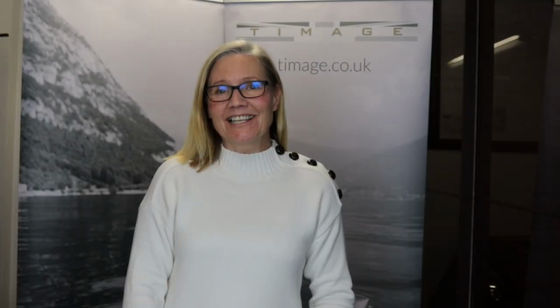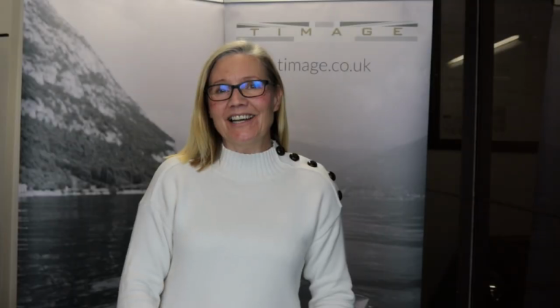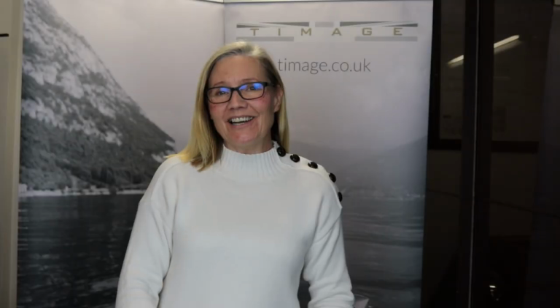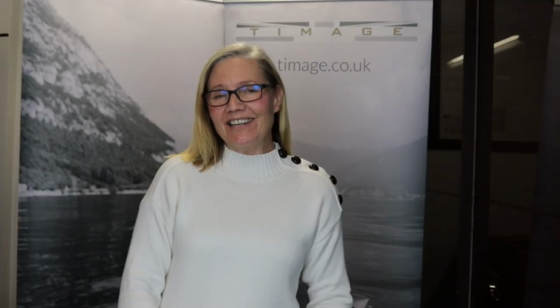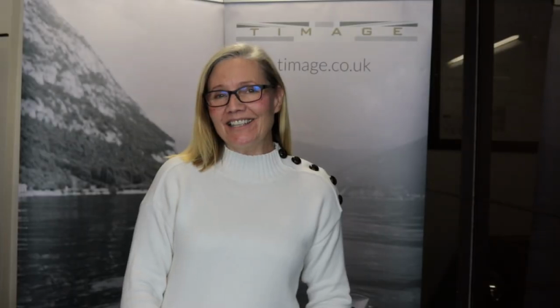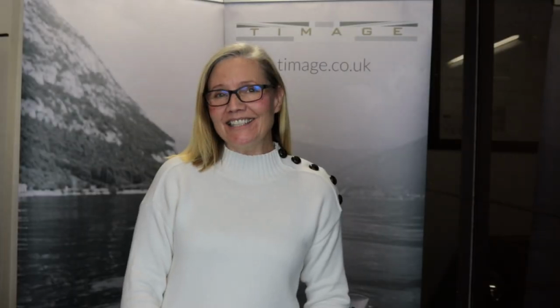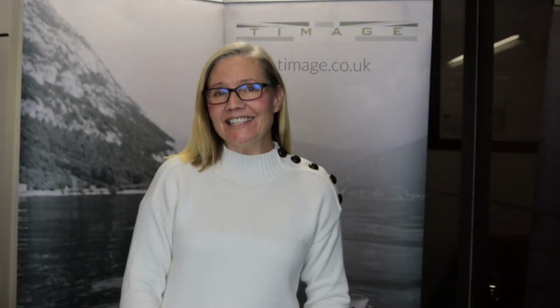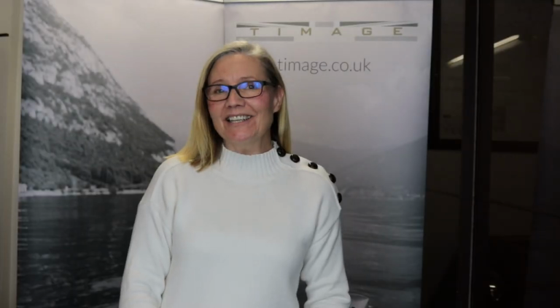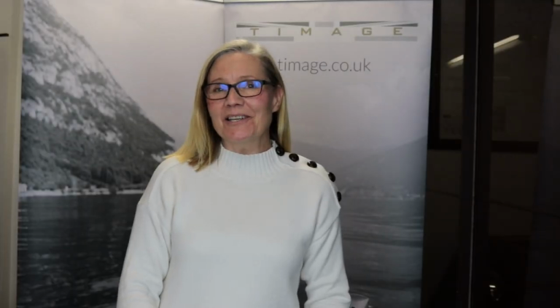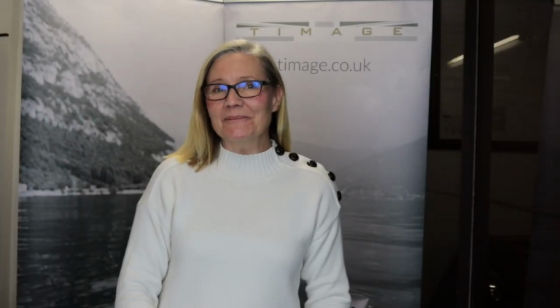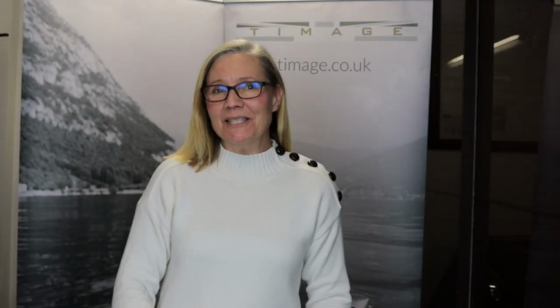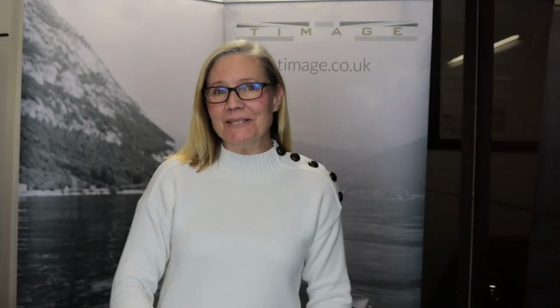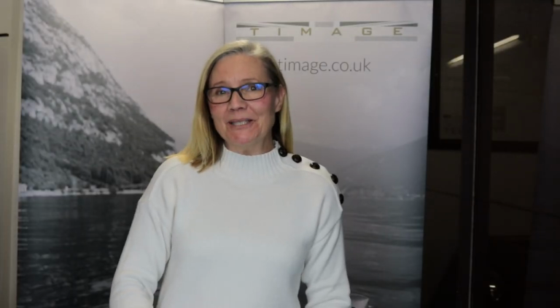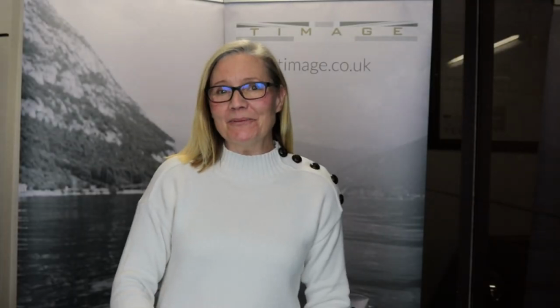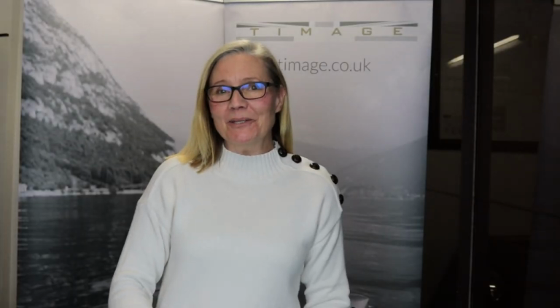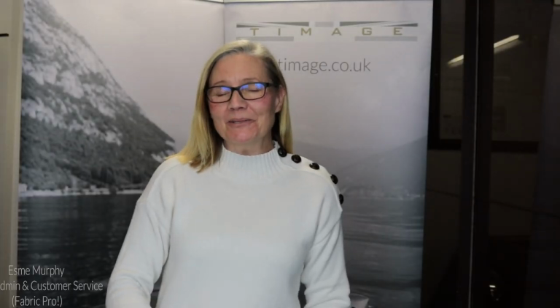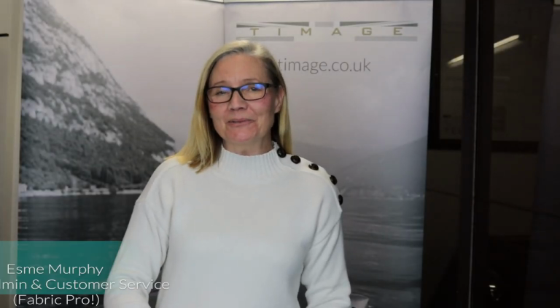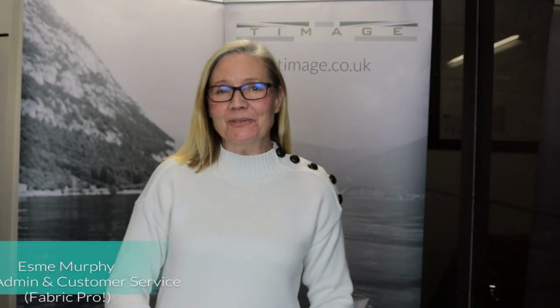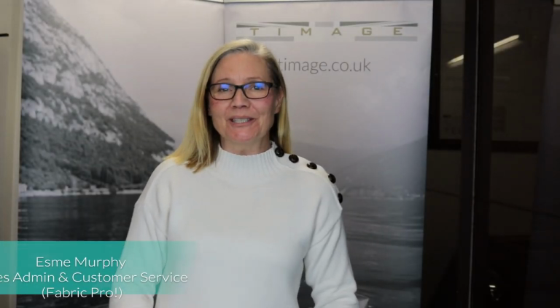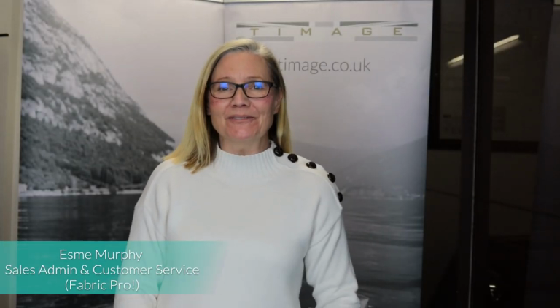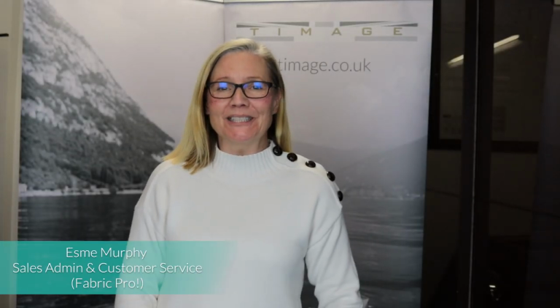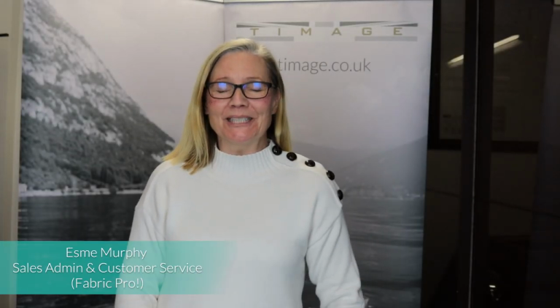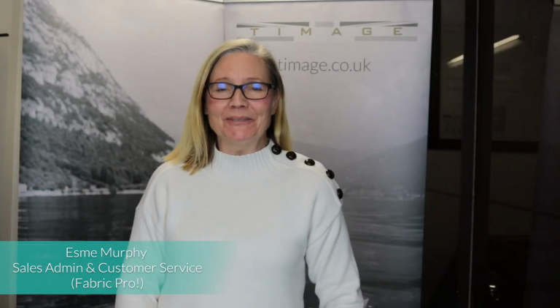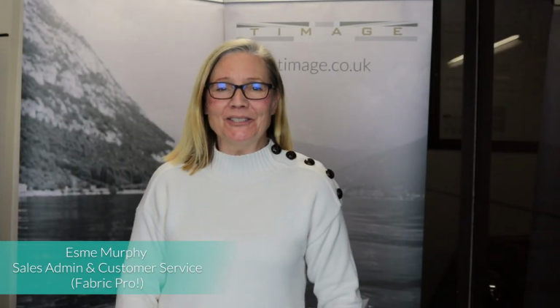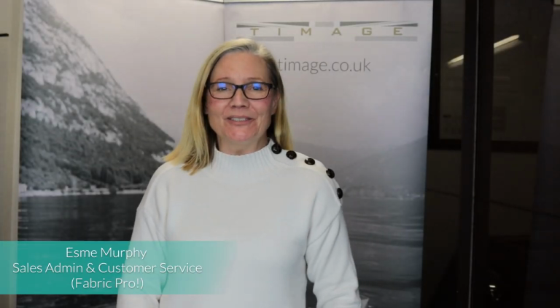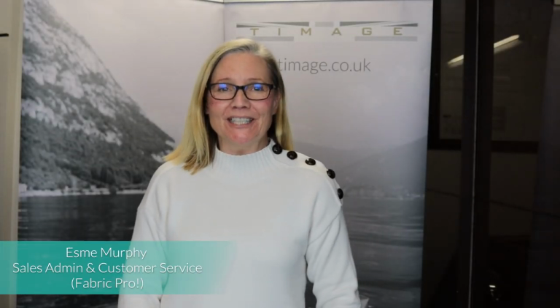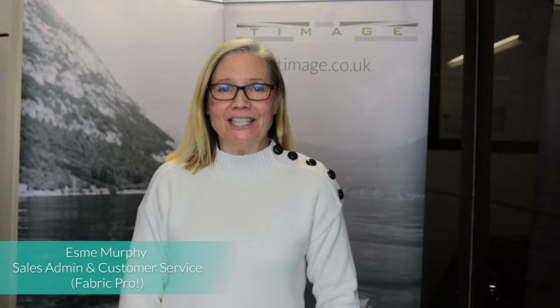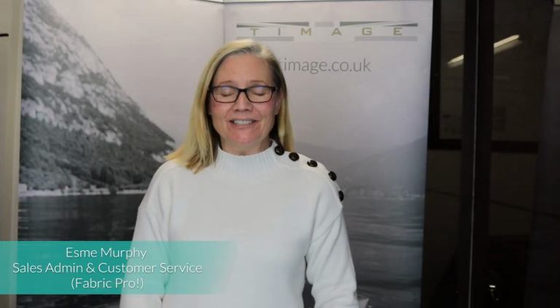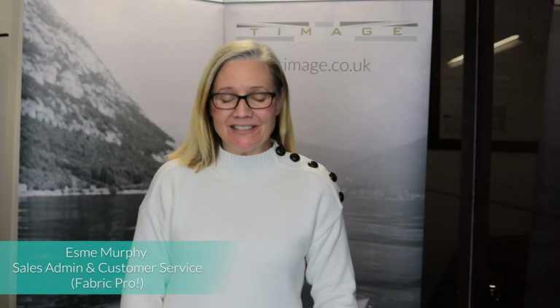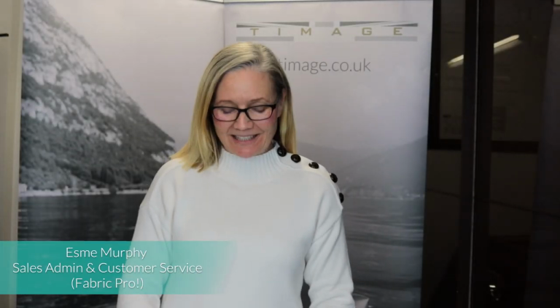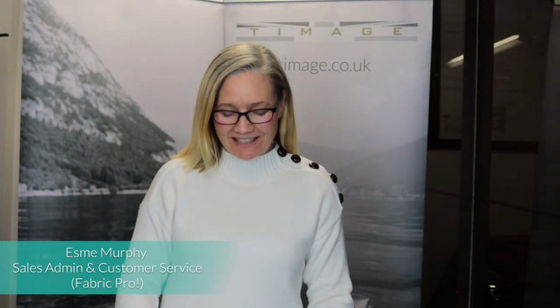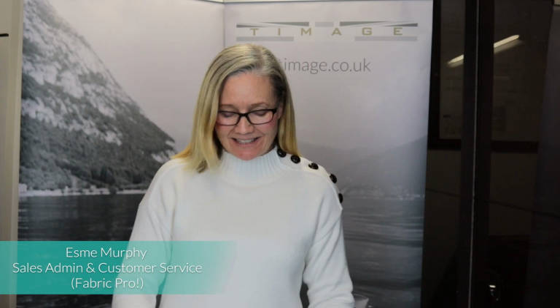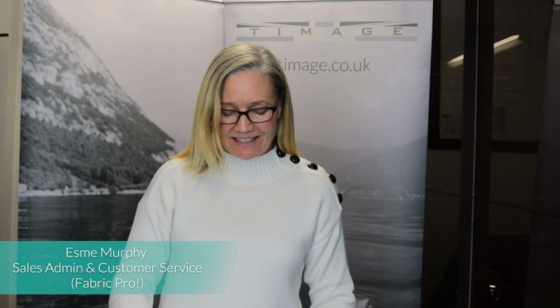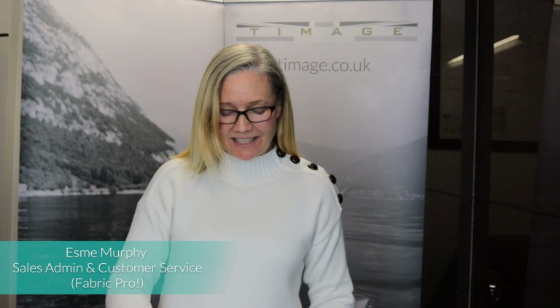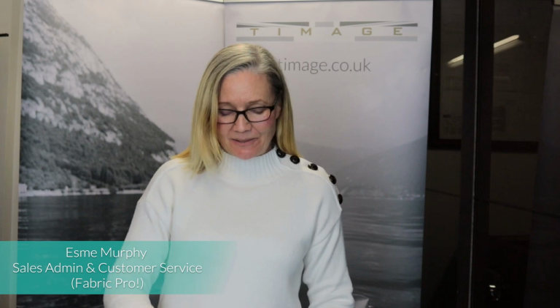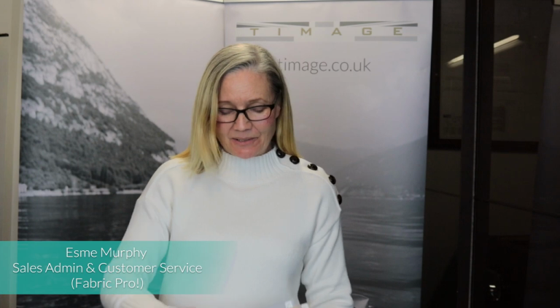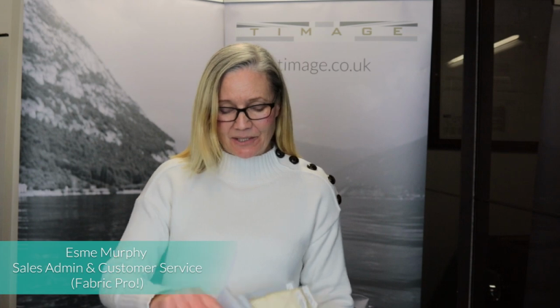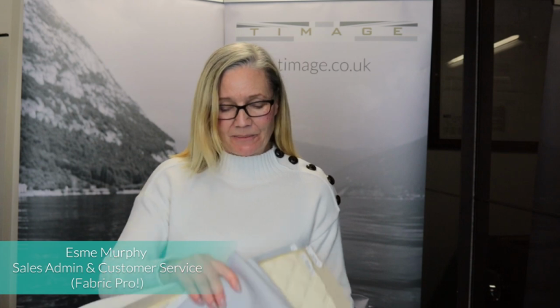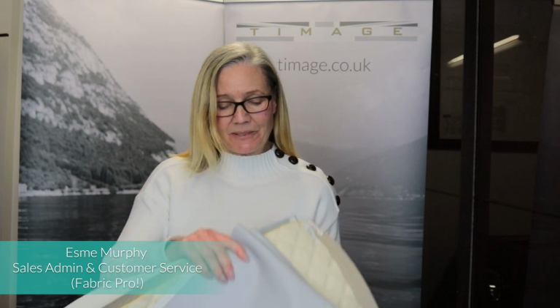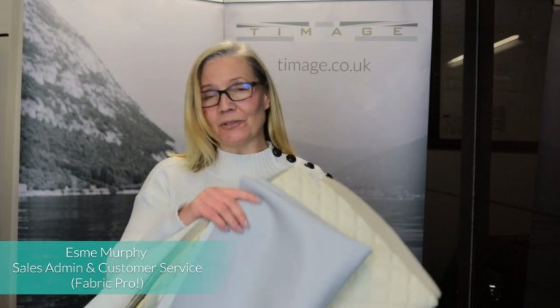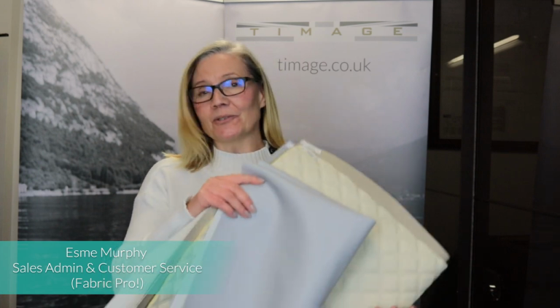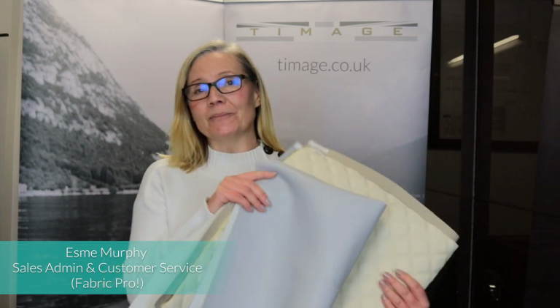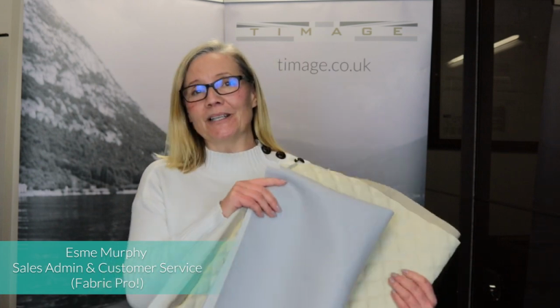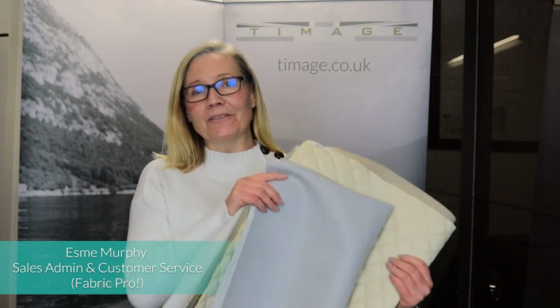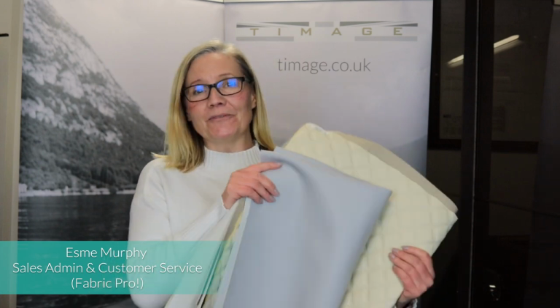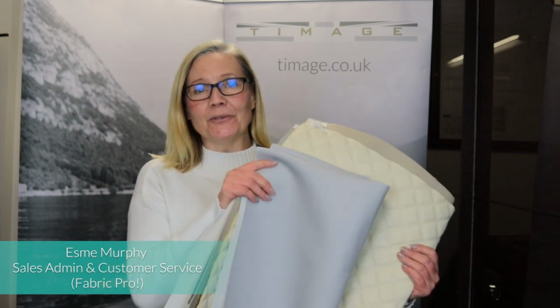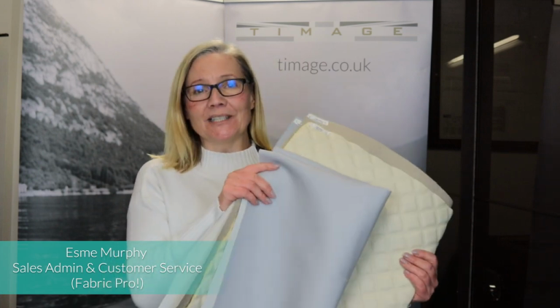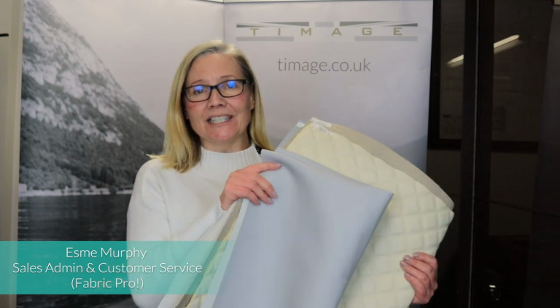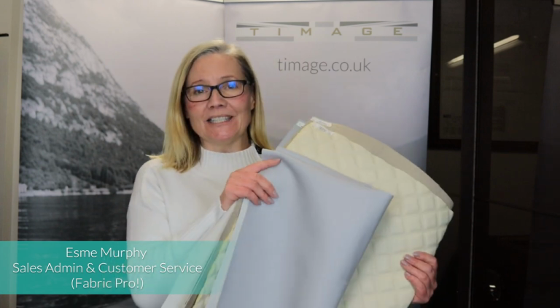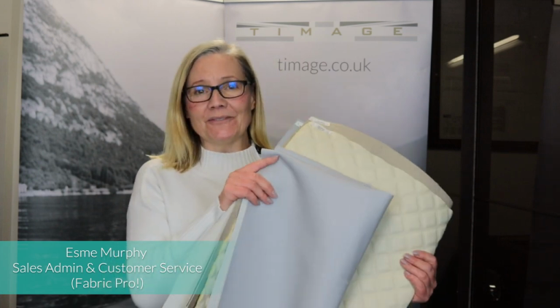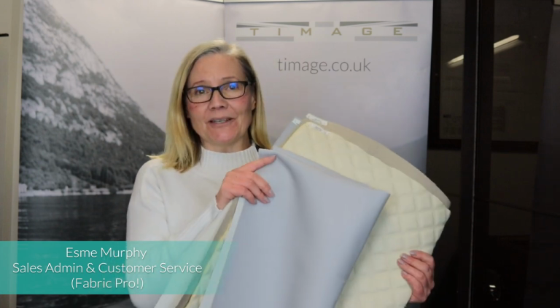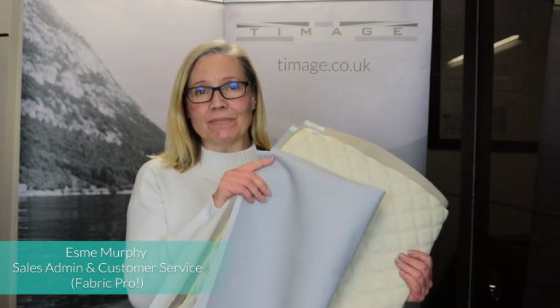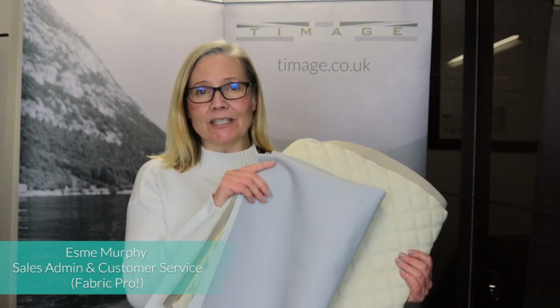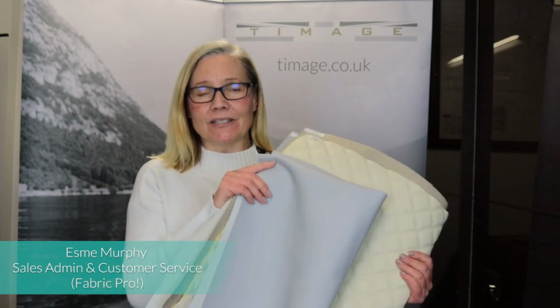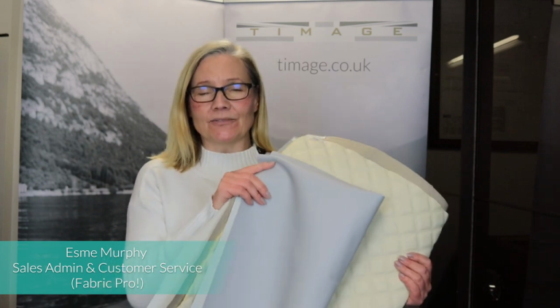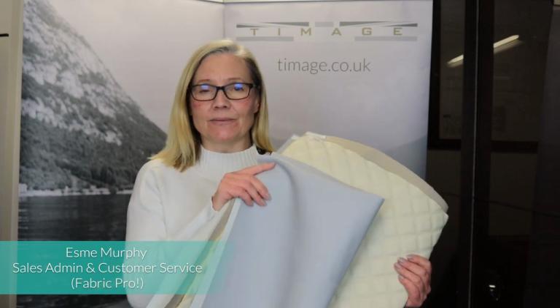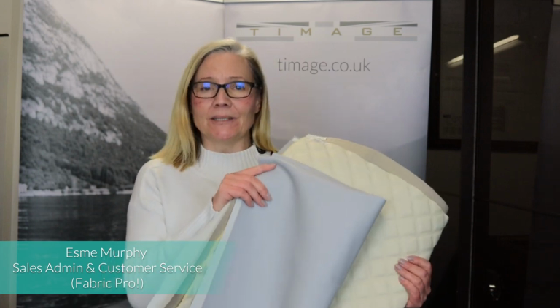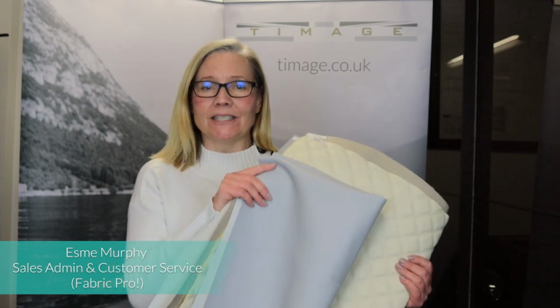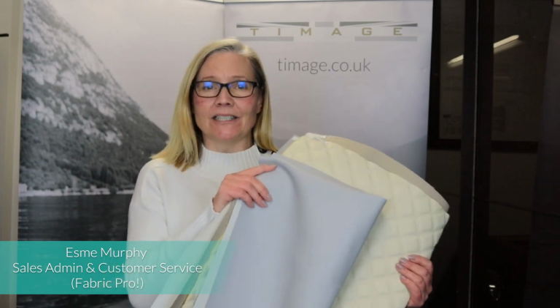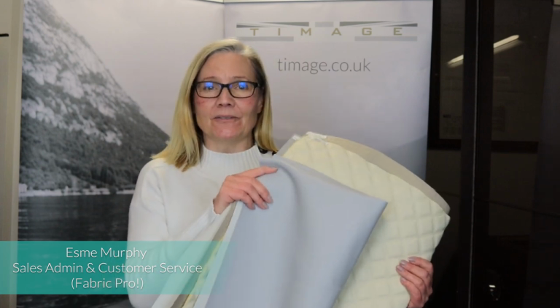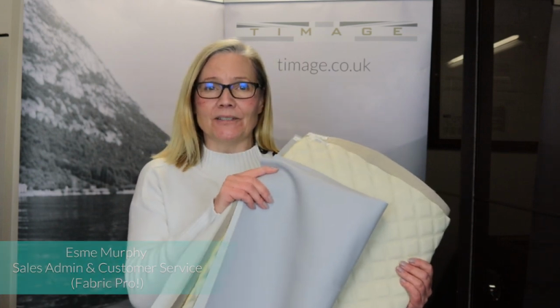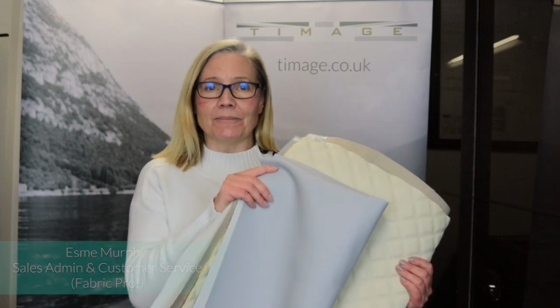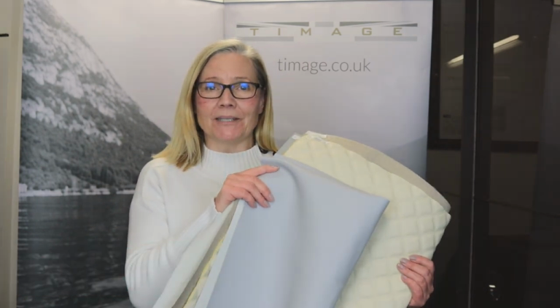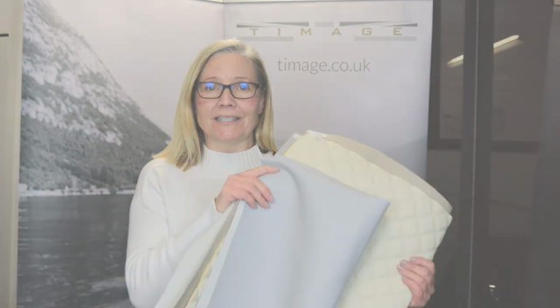Hi, I'm Esme. Welcome to another Timmage video and today we're going to be talking about a few of these fabrics from Italvia Plus.